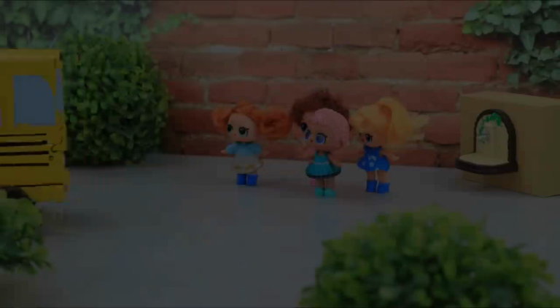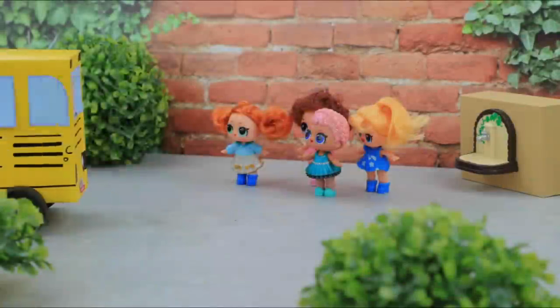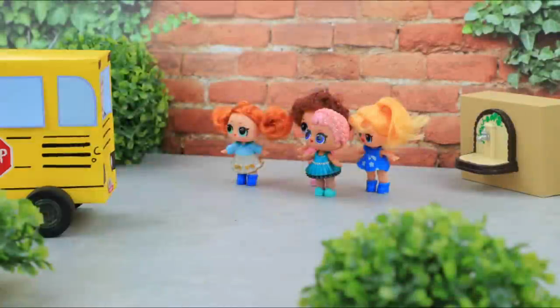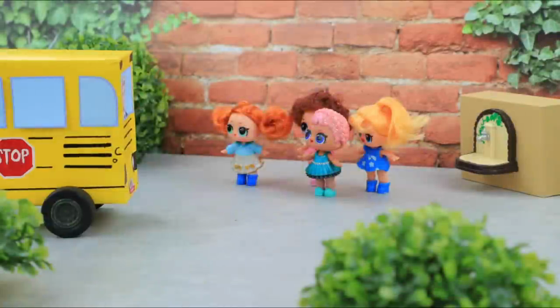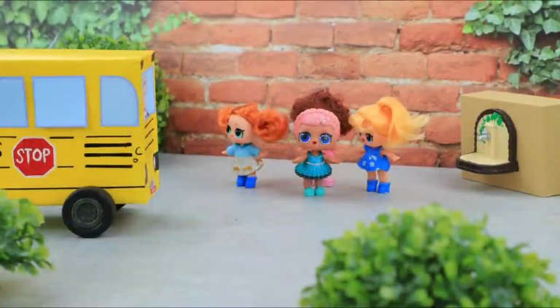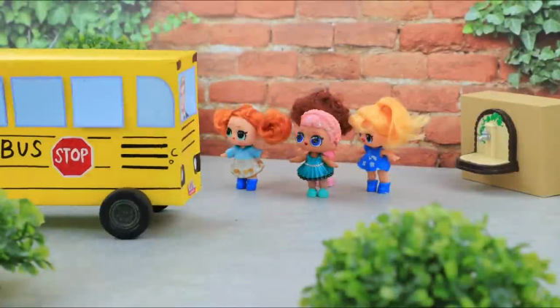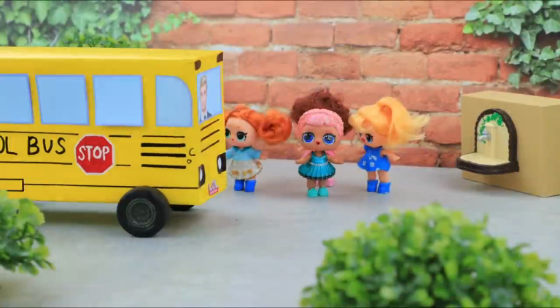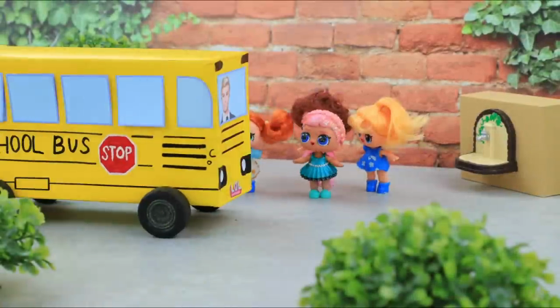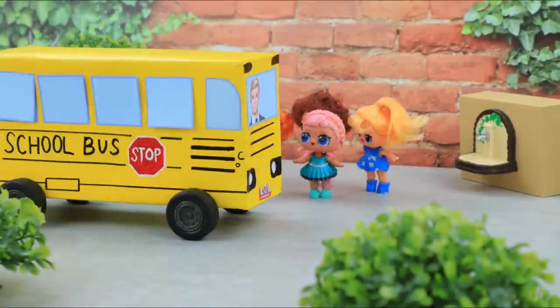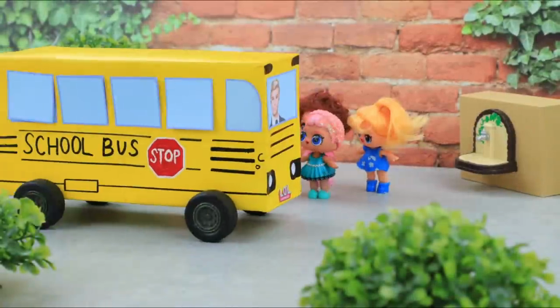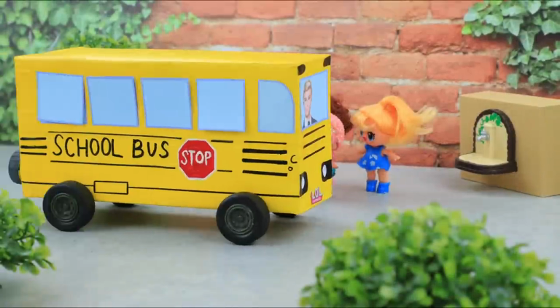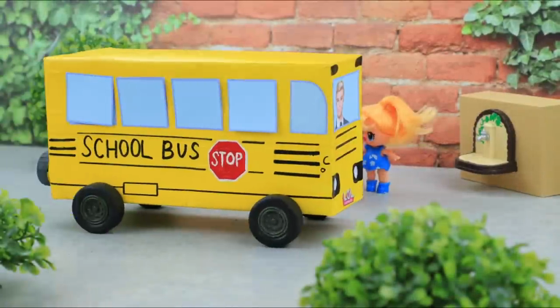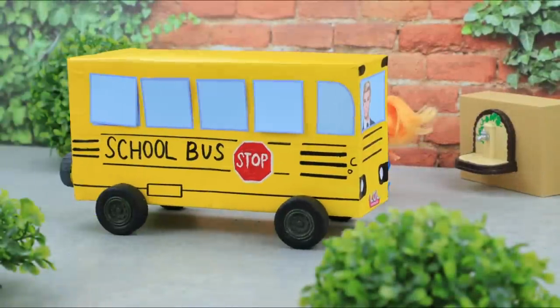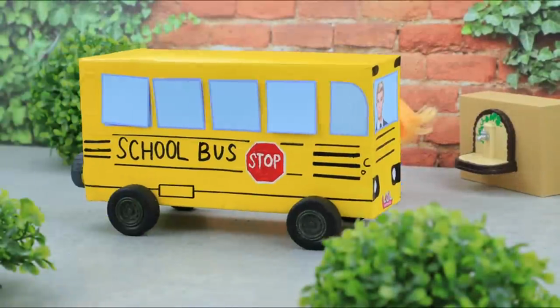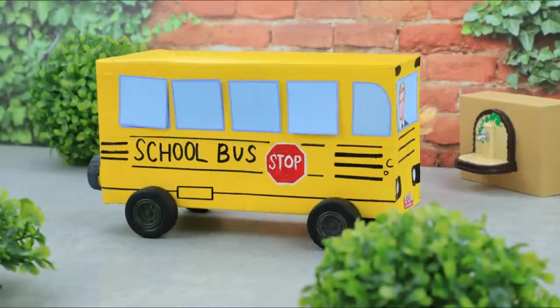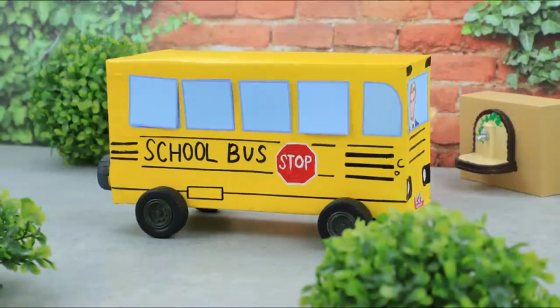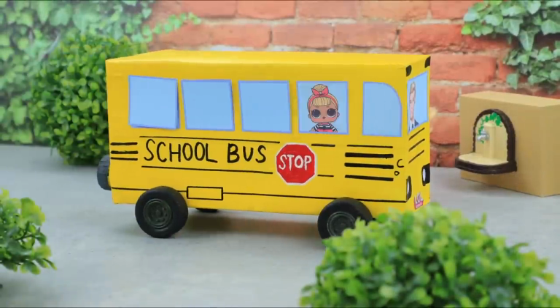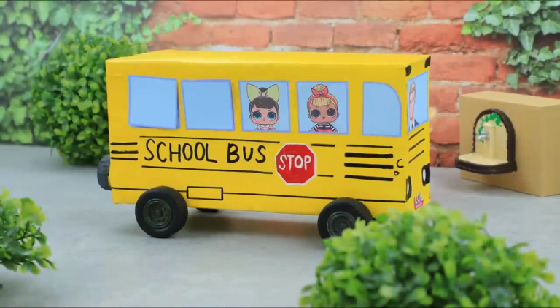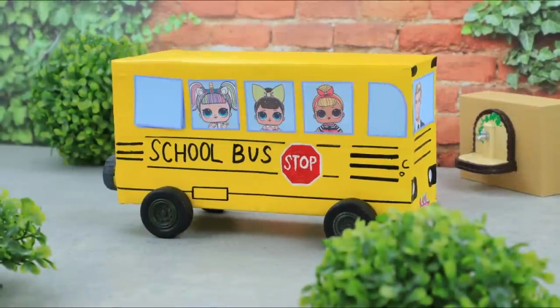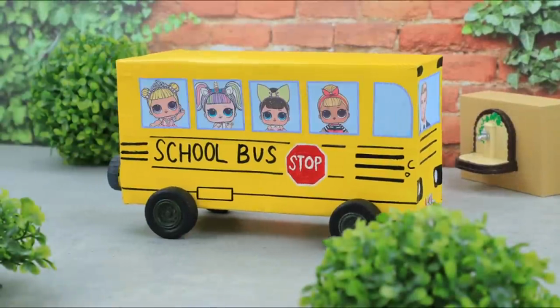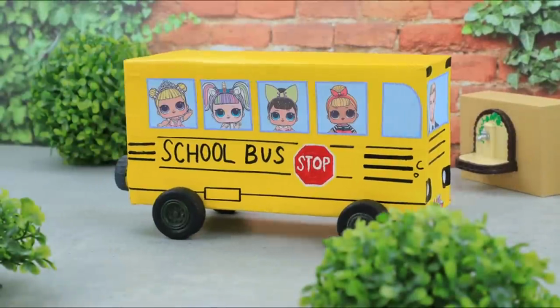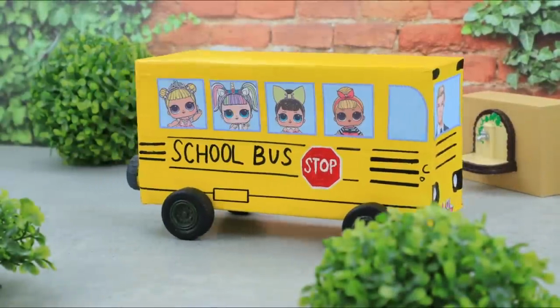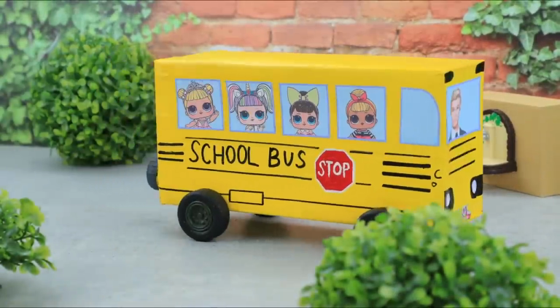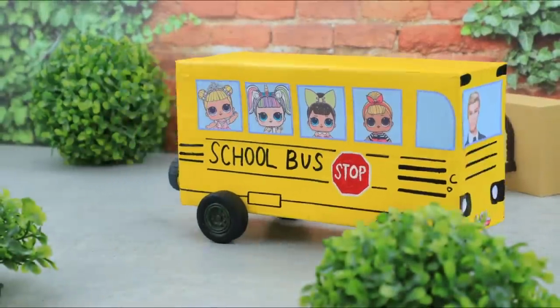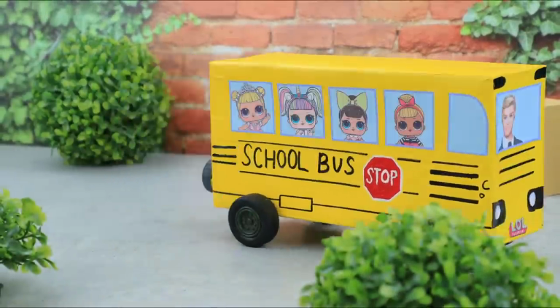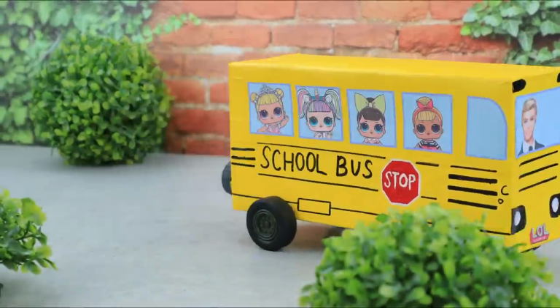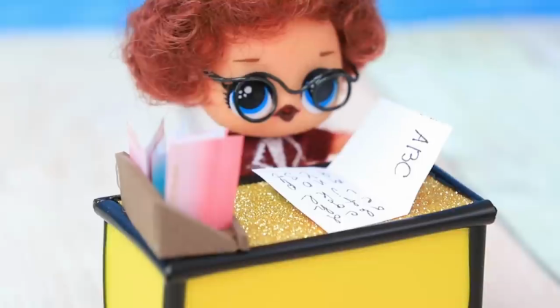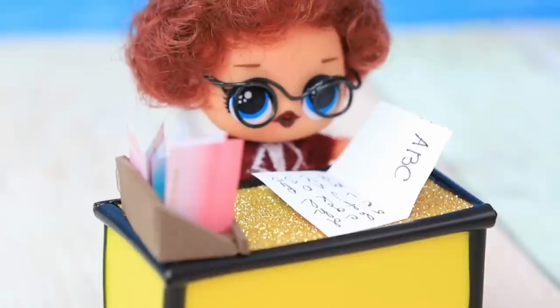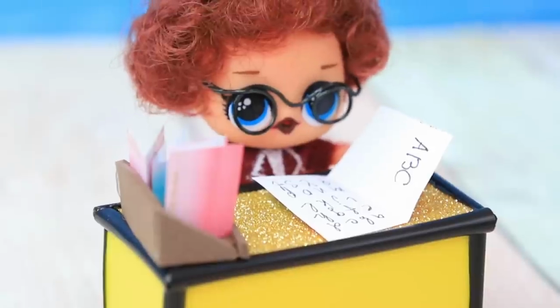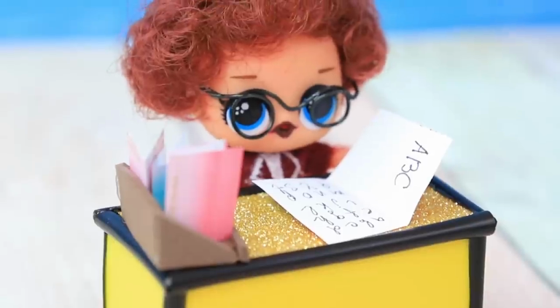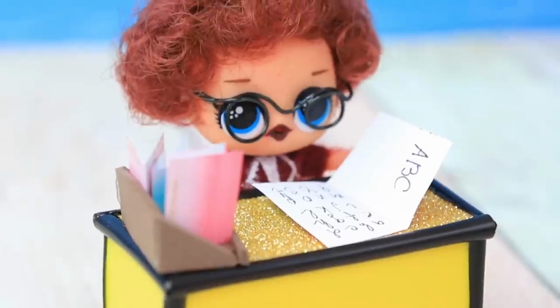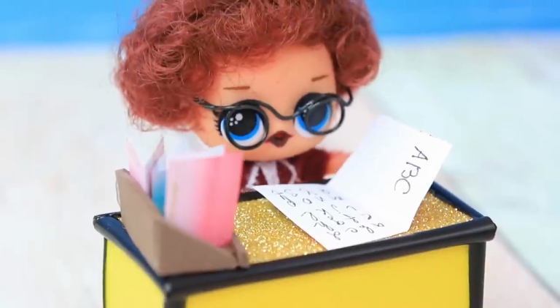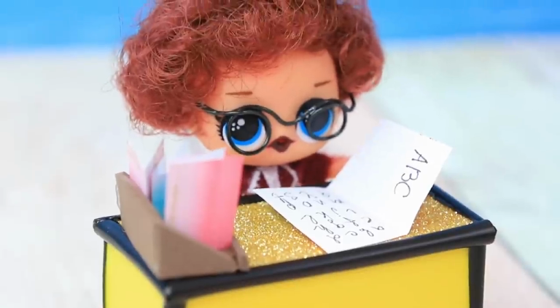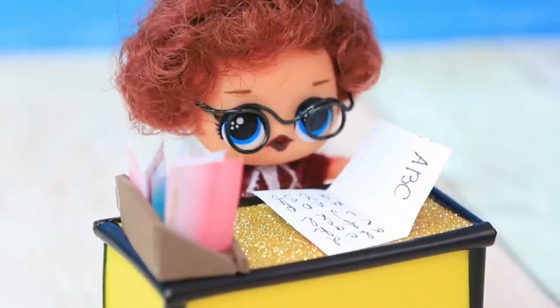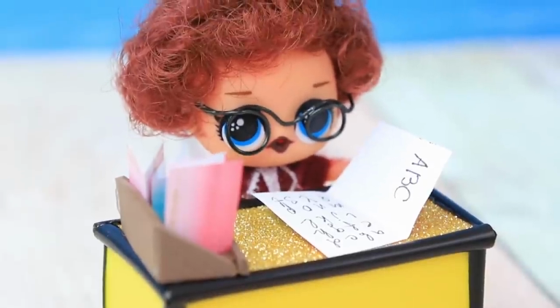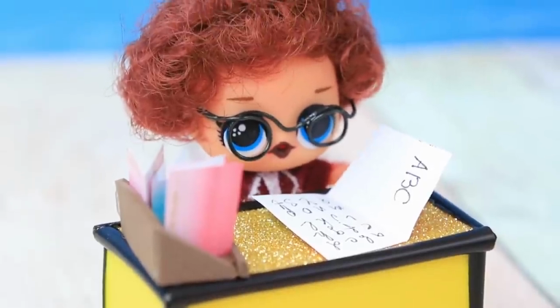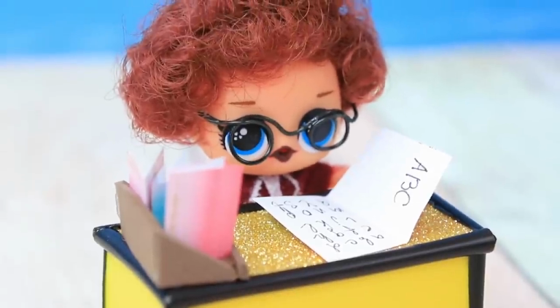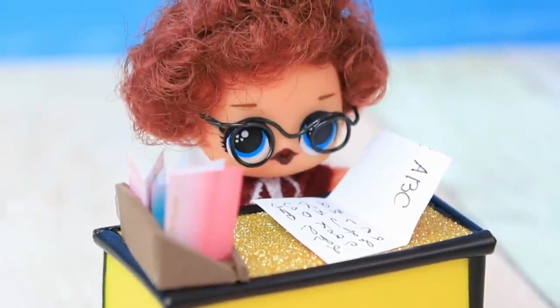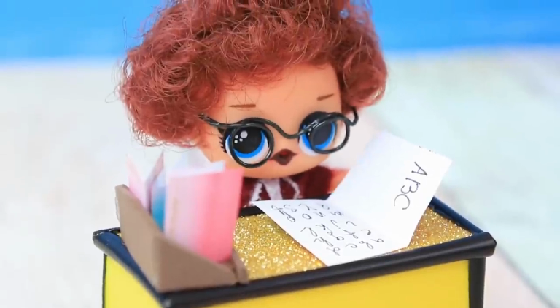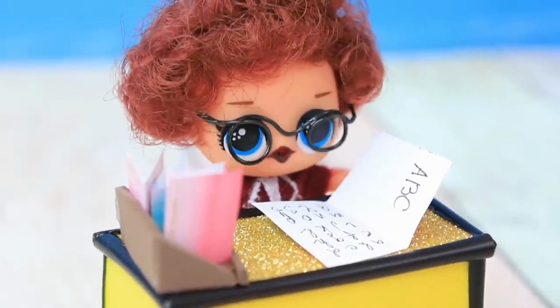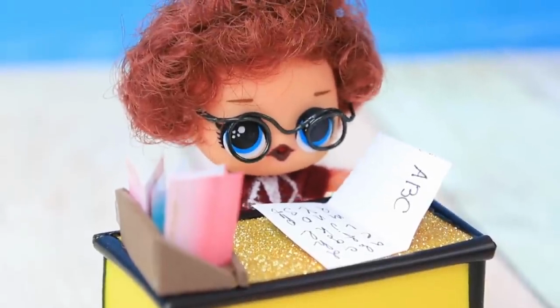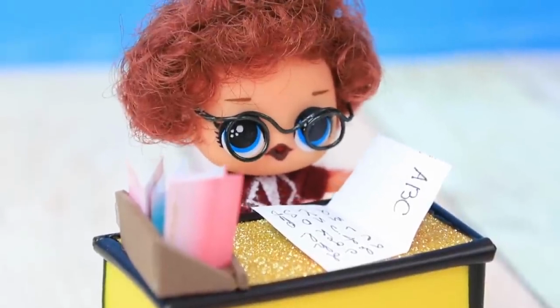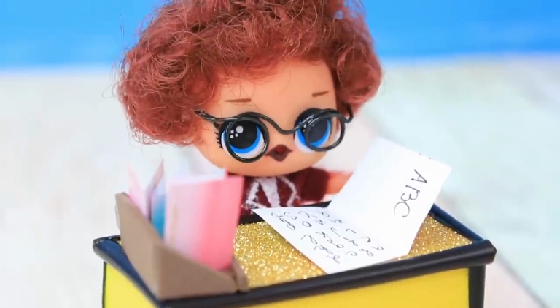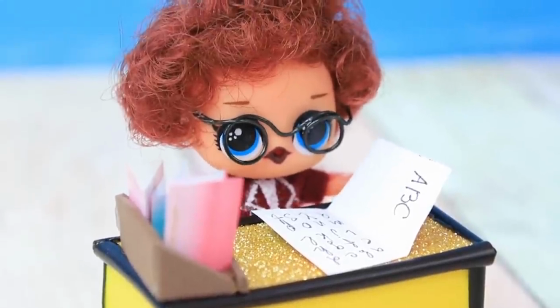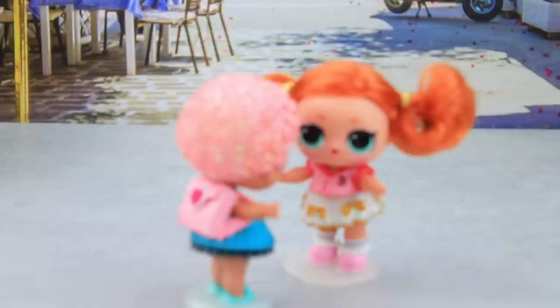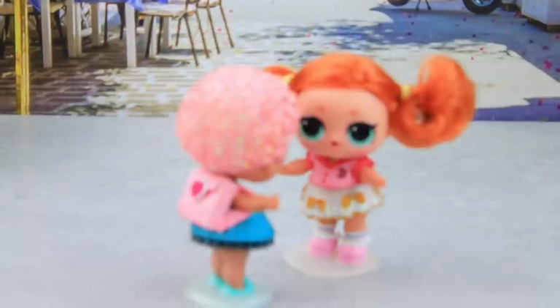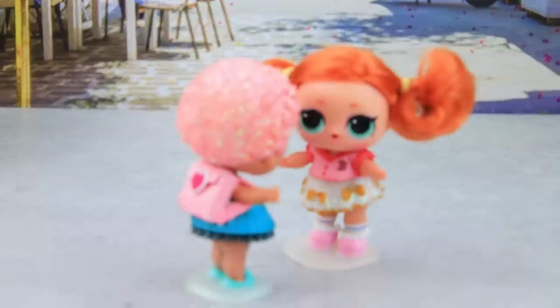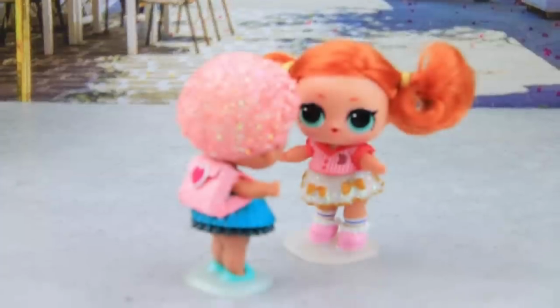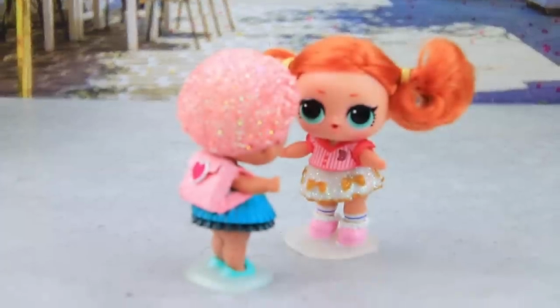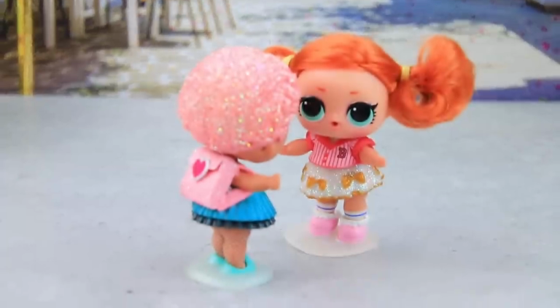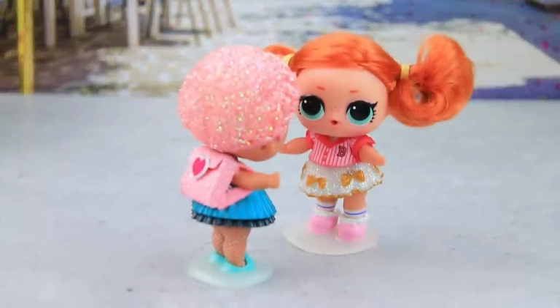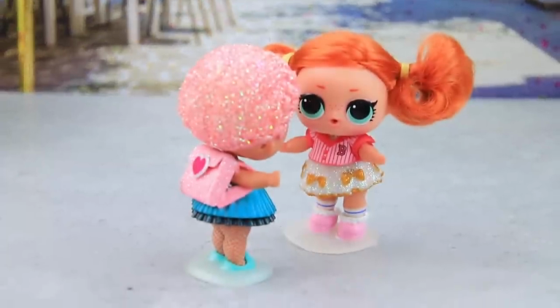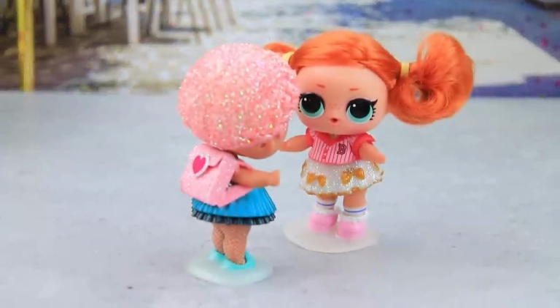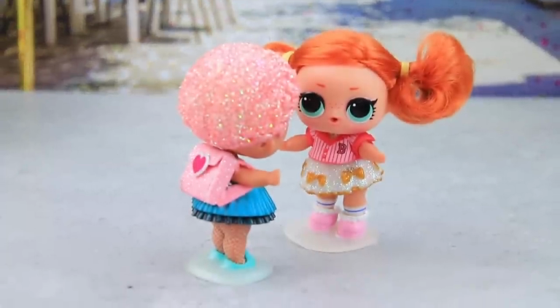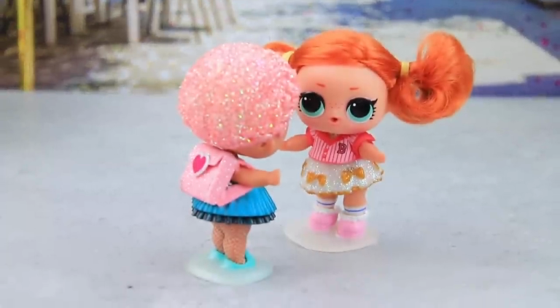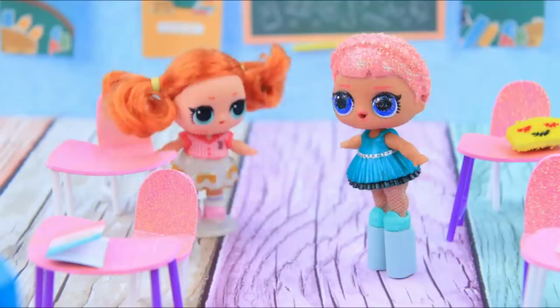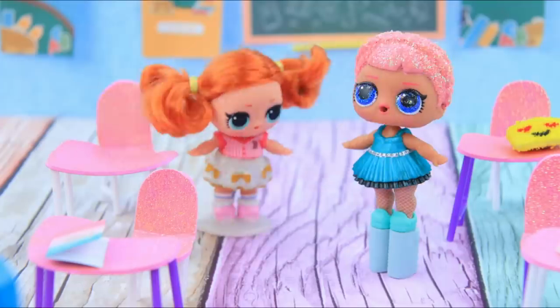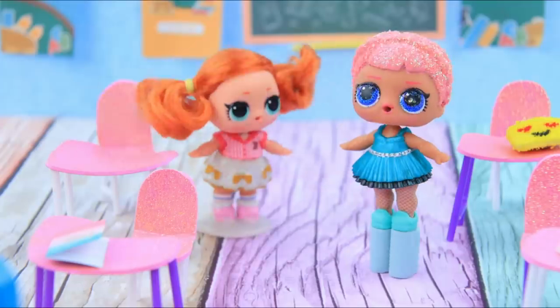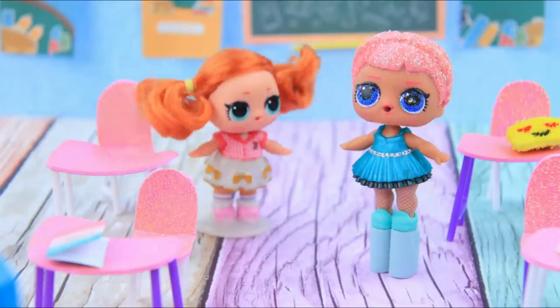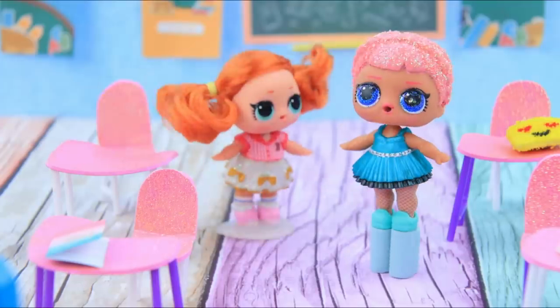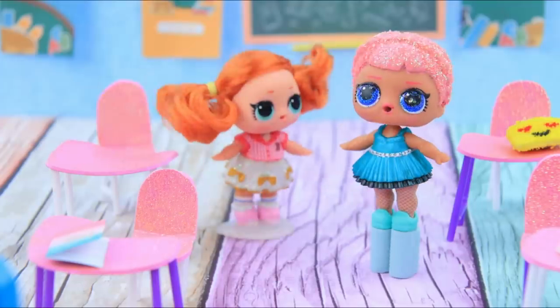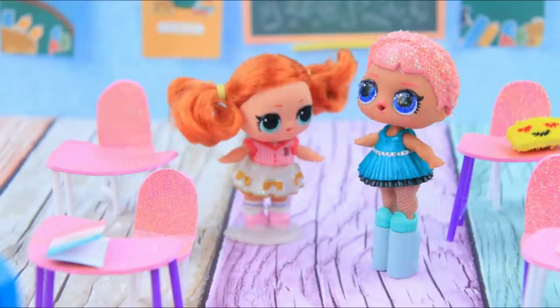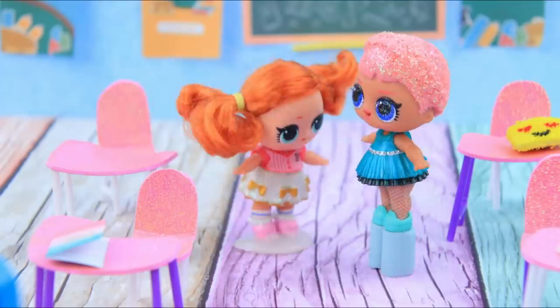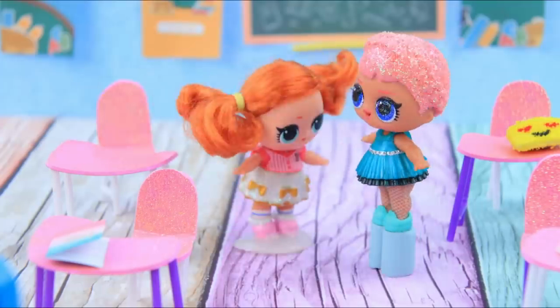LOL dolls are going back to school! What will the new school year be like? Watch our new video to find out!